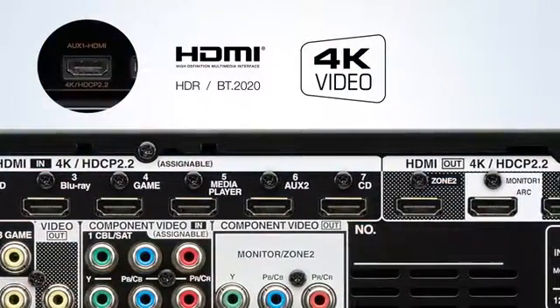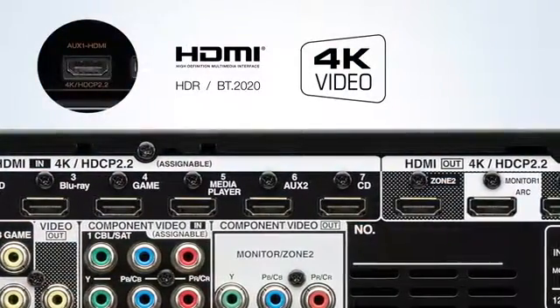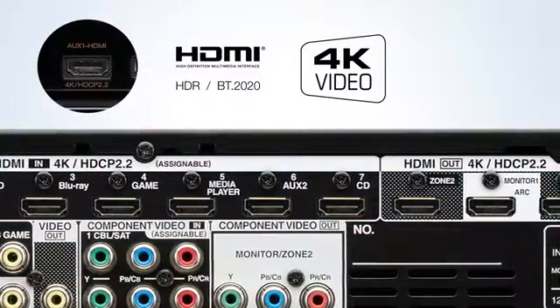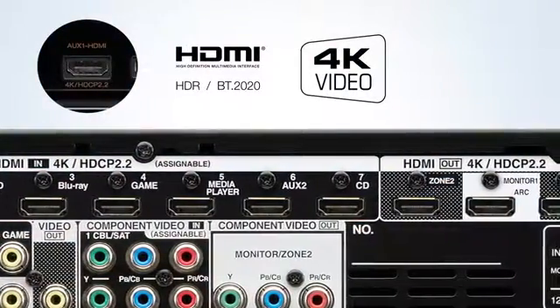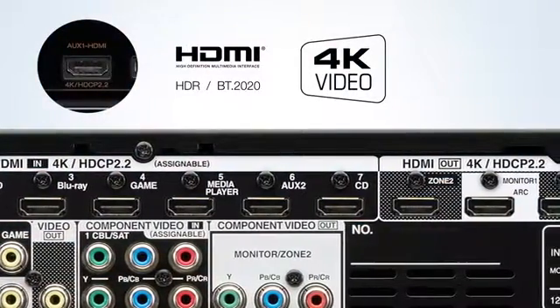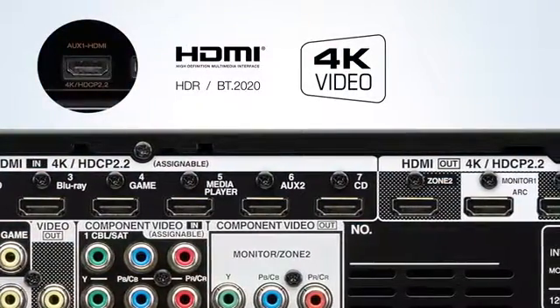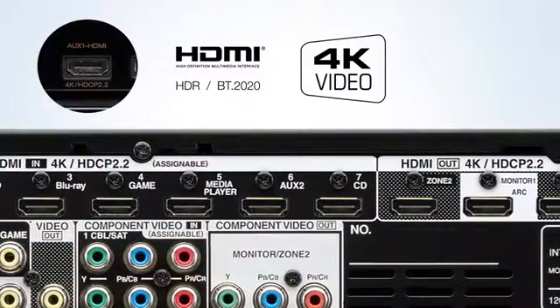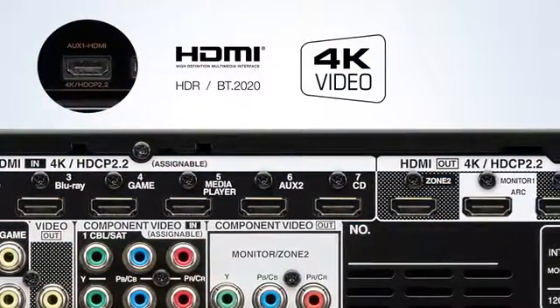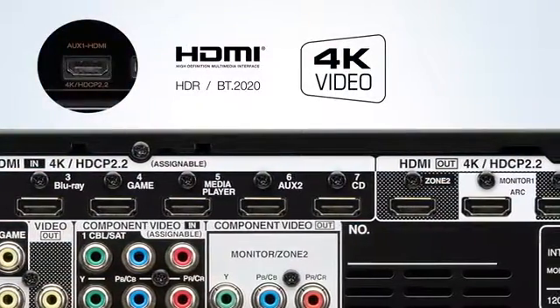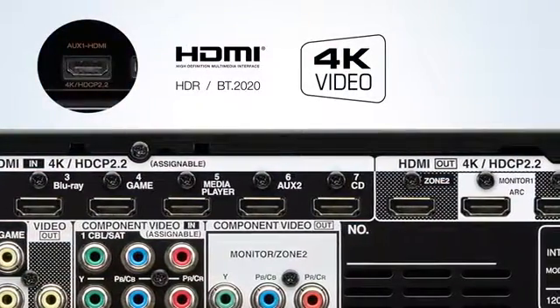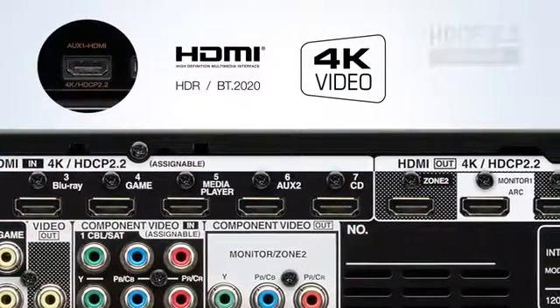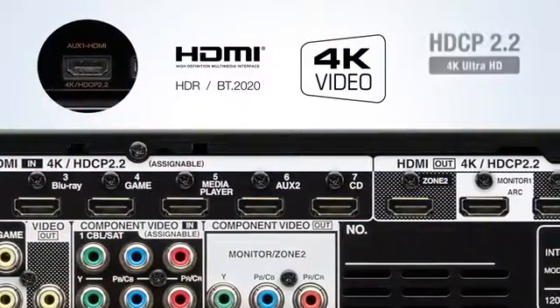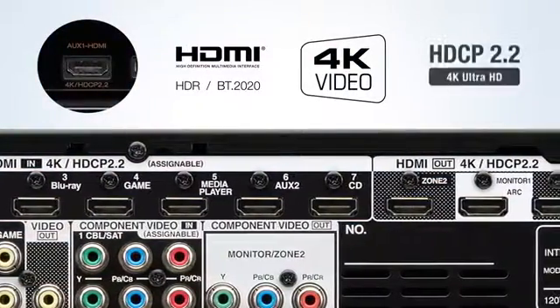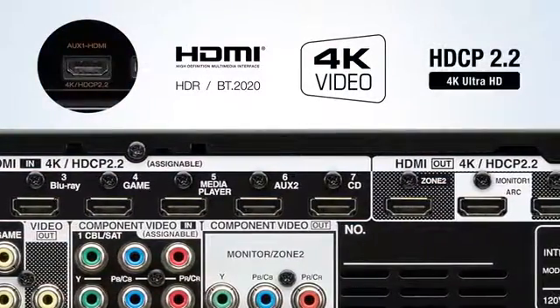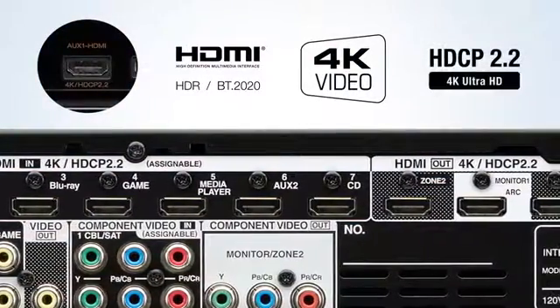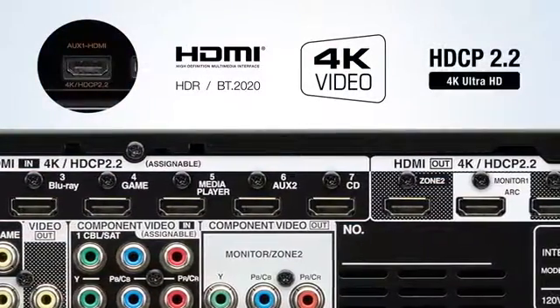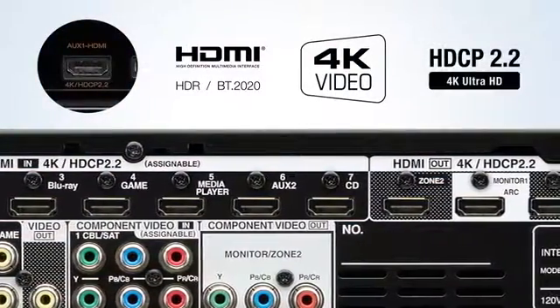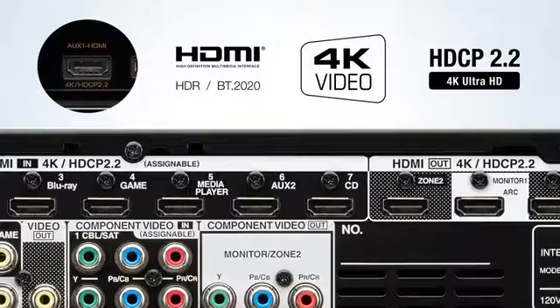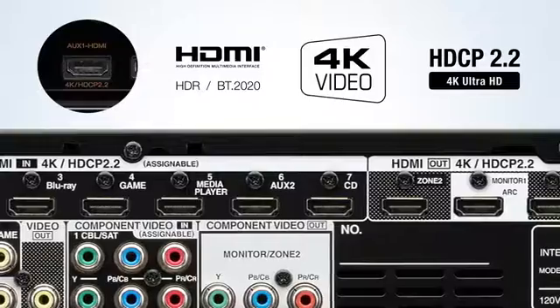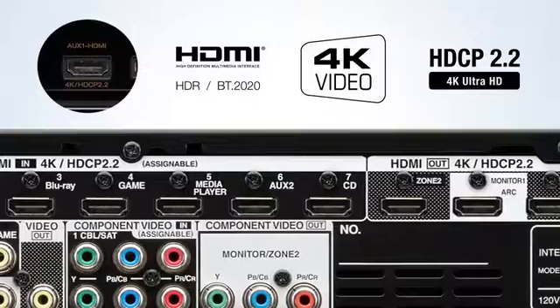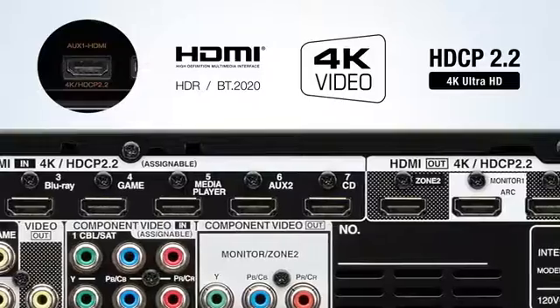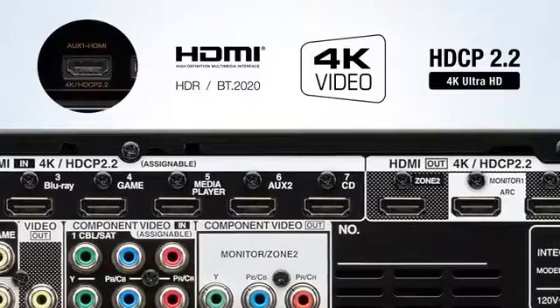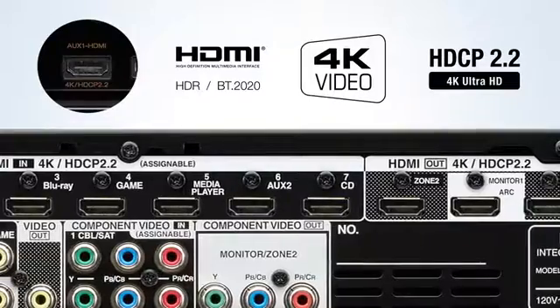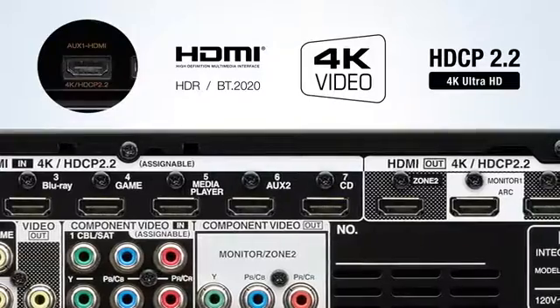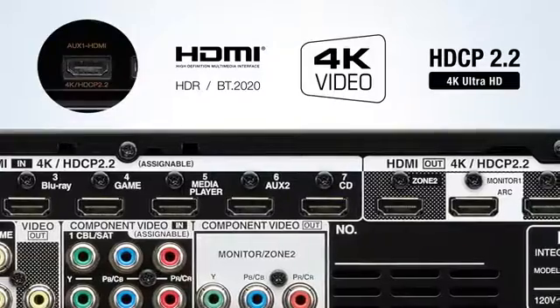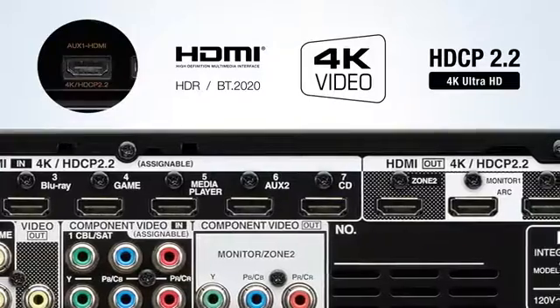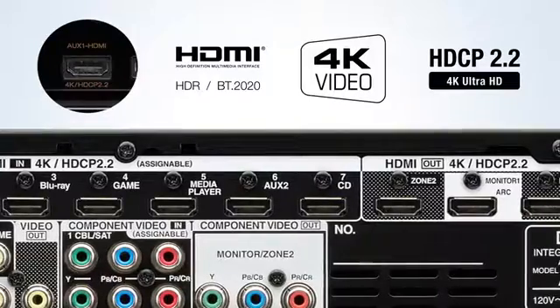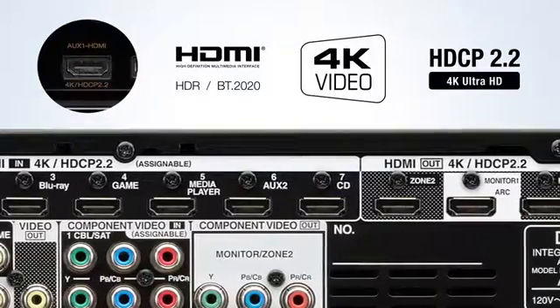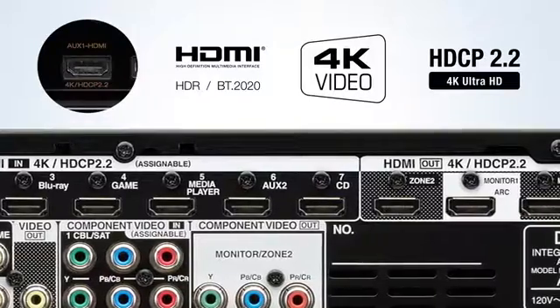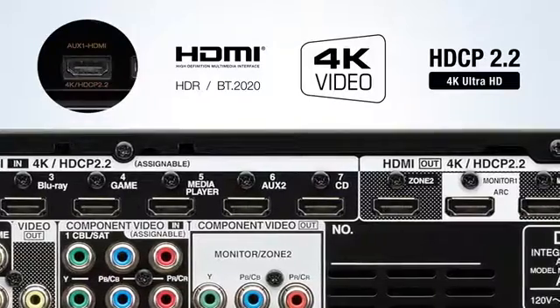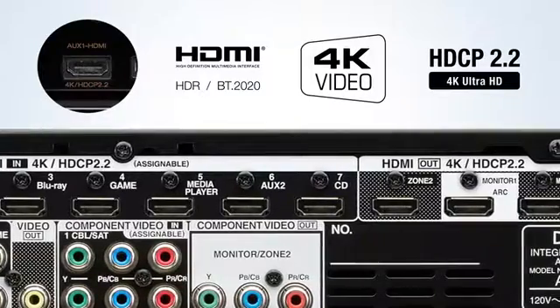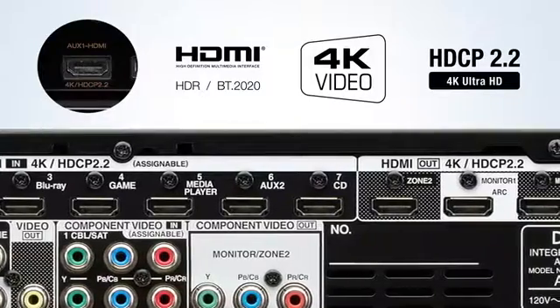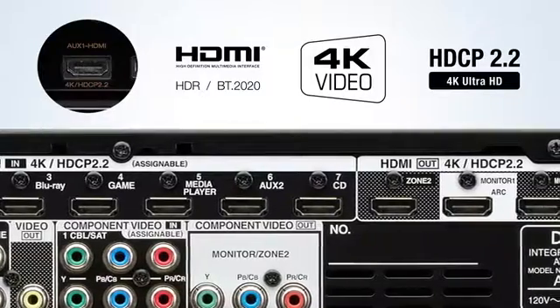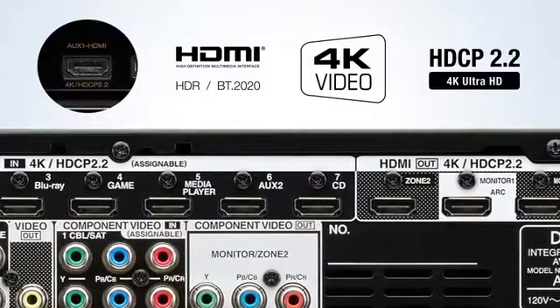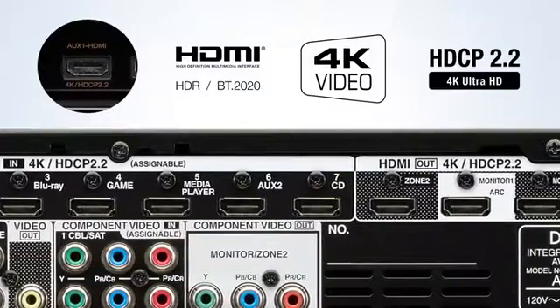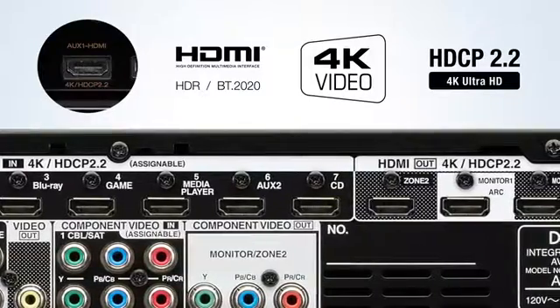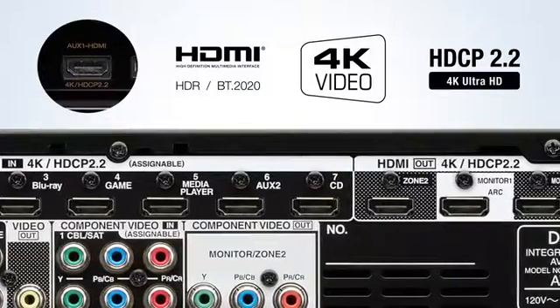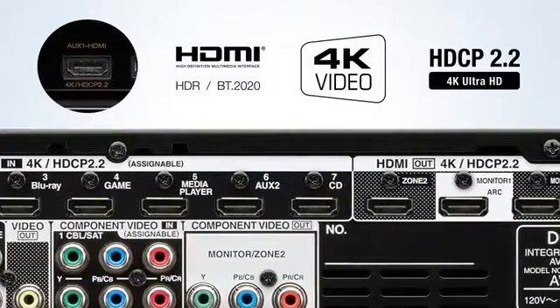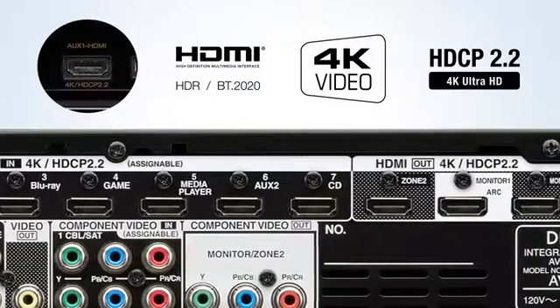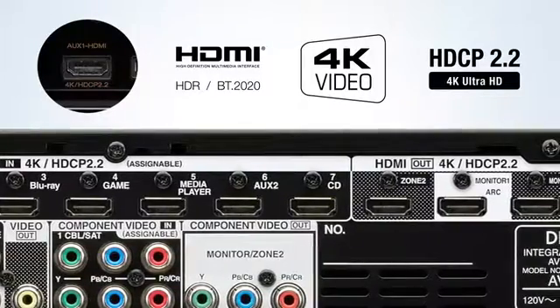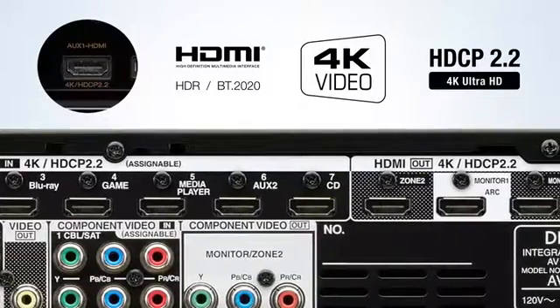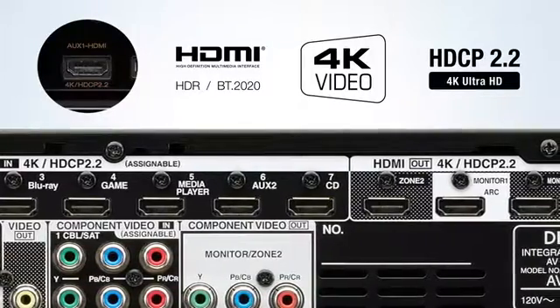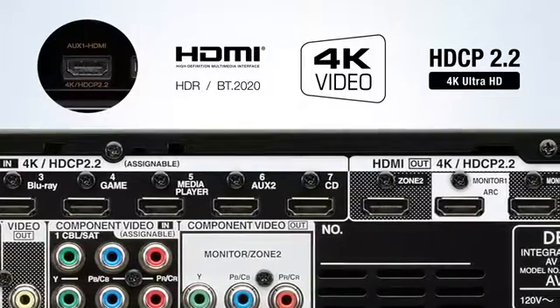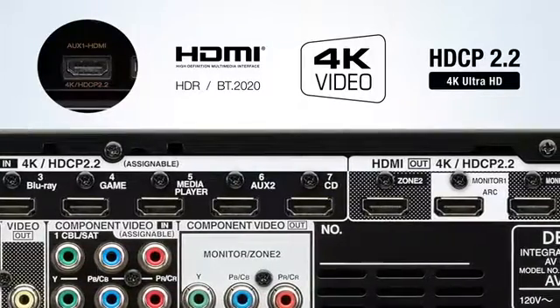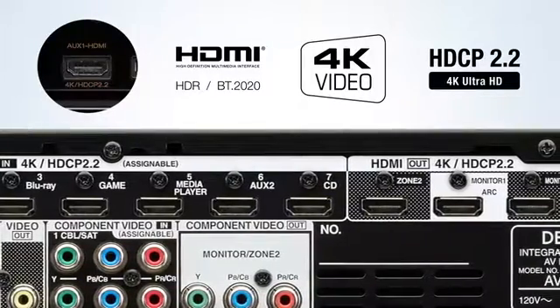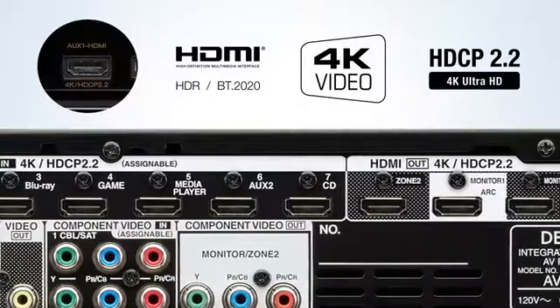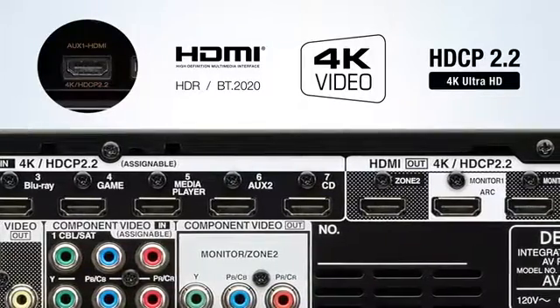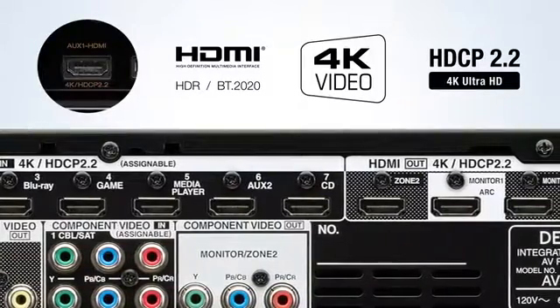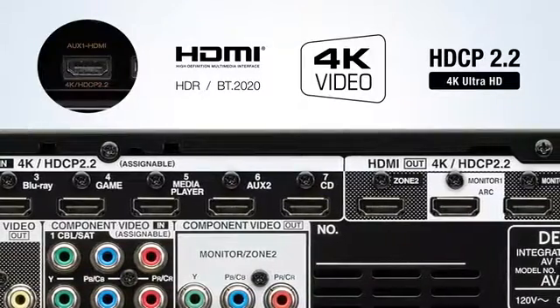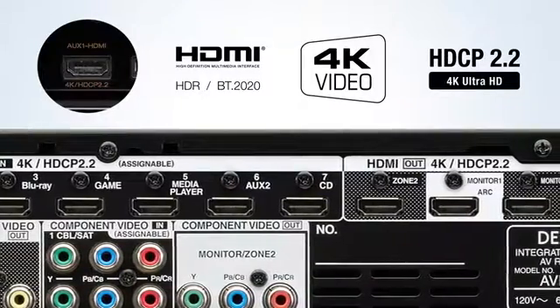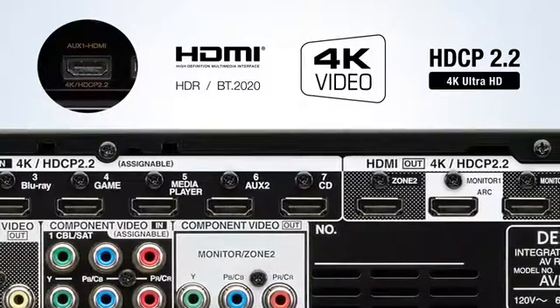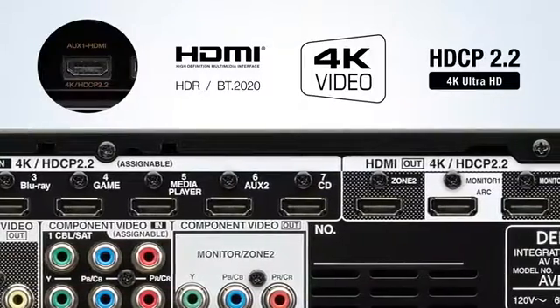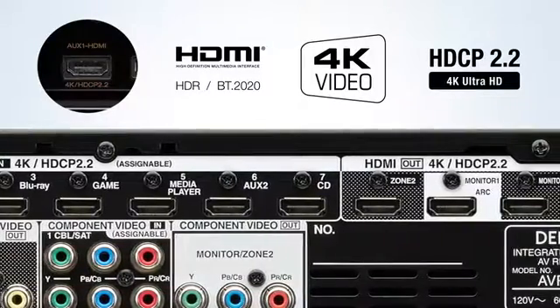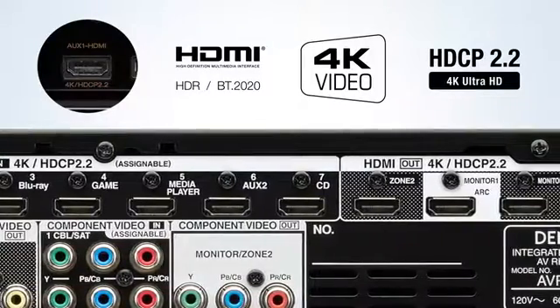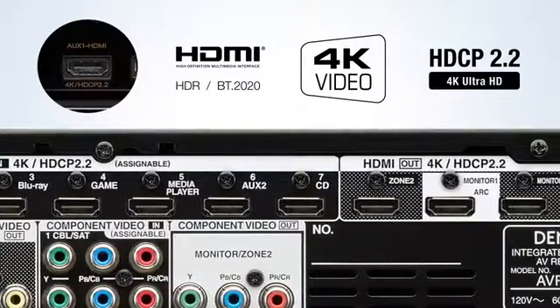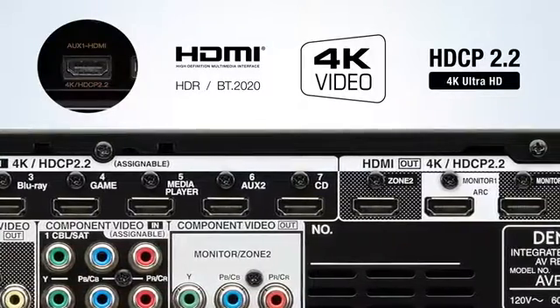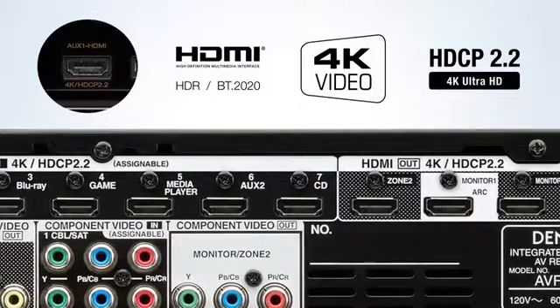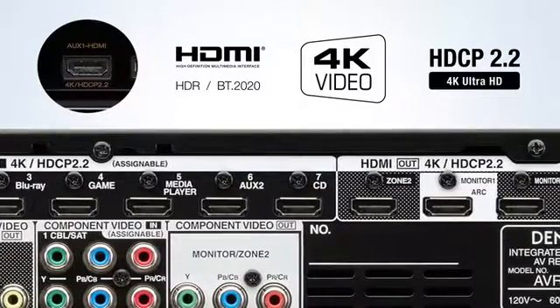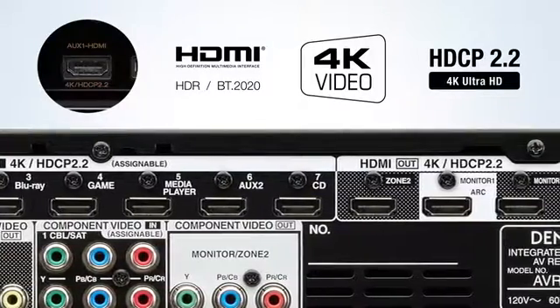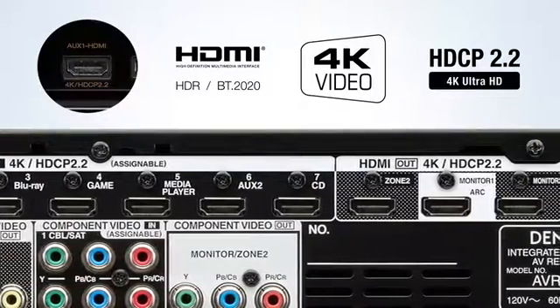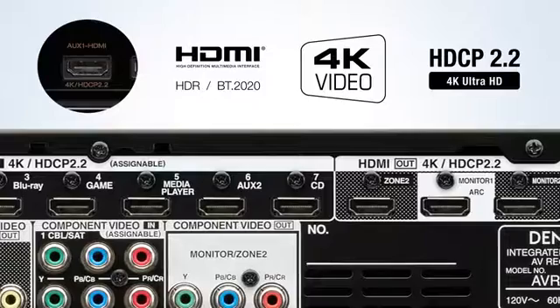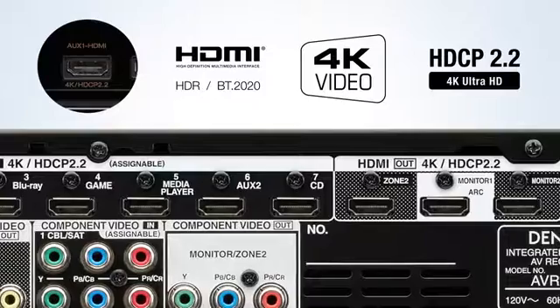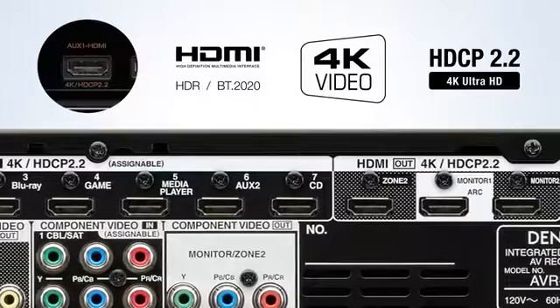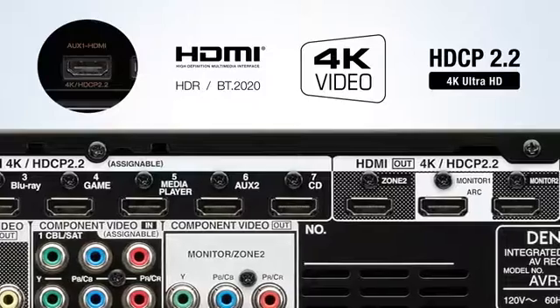Also, all HDMI inputs and outputs support the latest HDCP 2.2 protocol for the transmission of copy-protected 4K video.